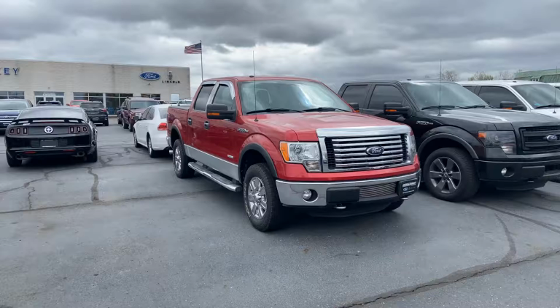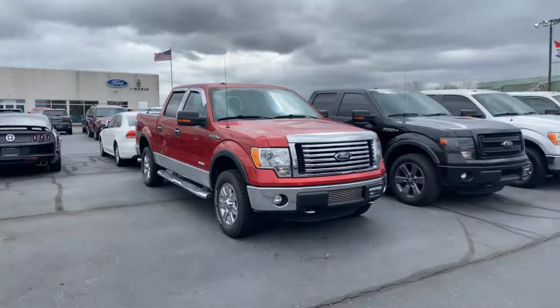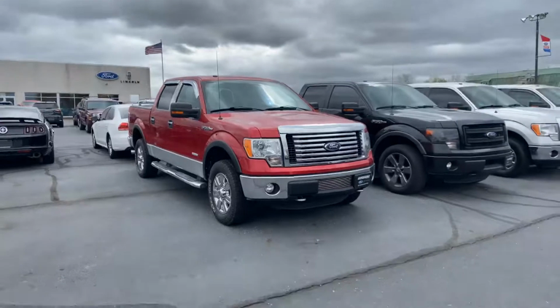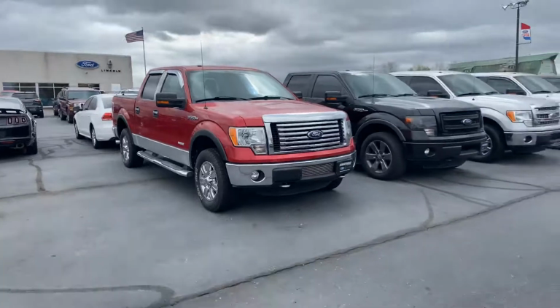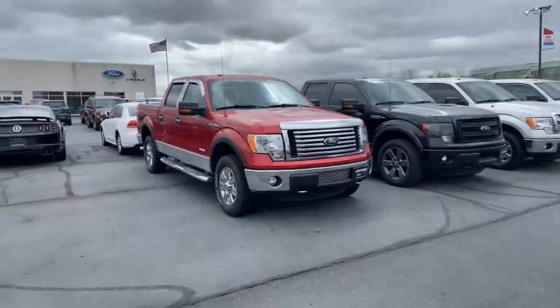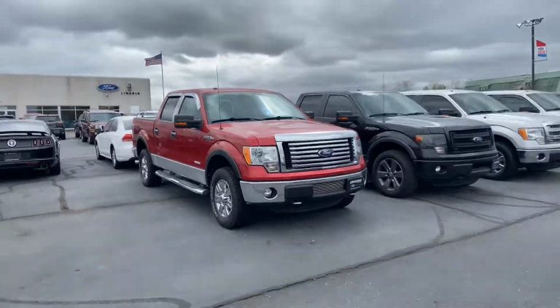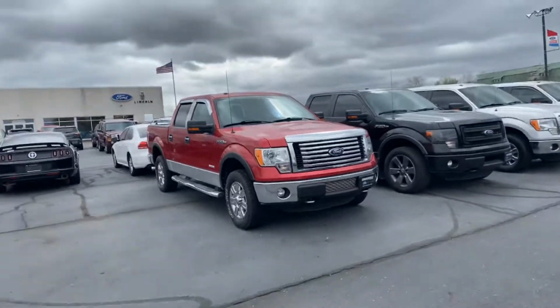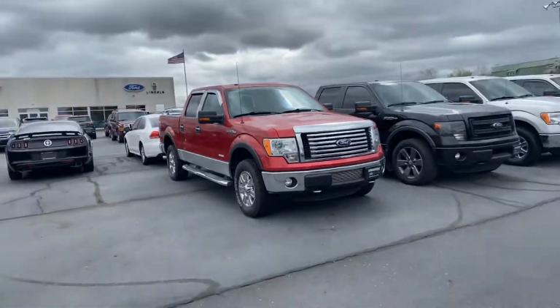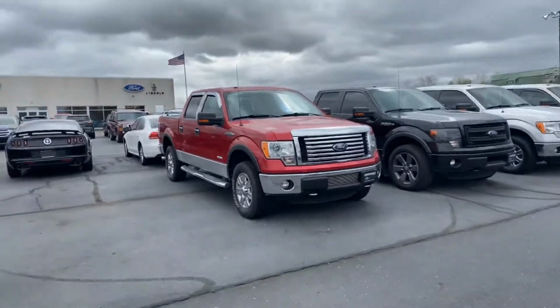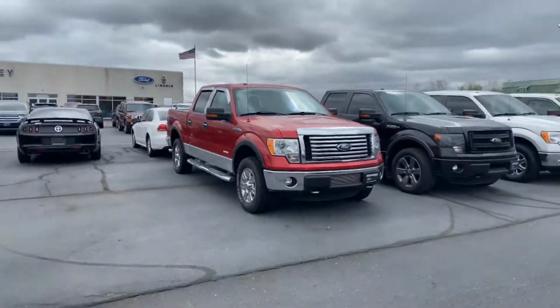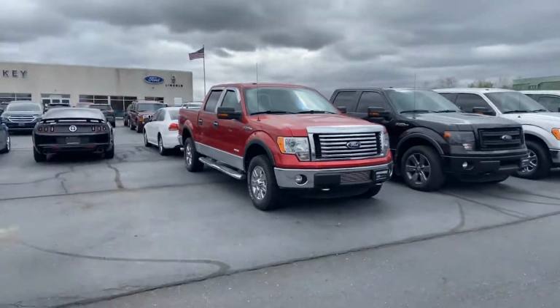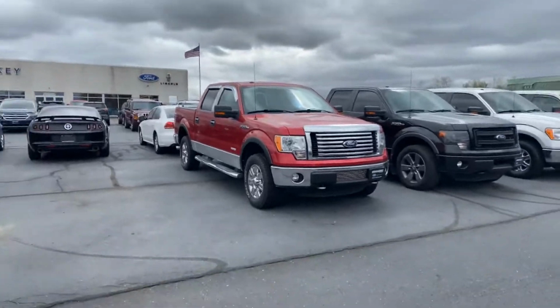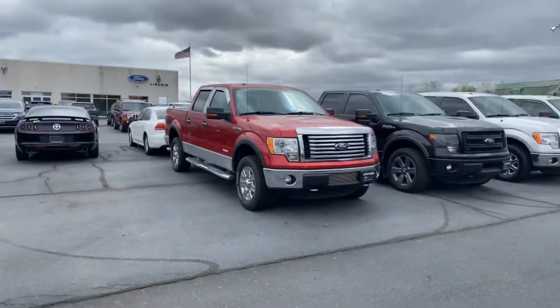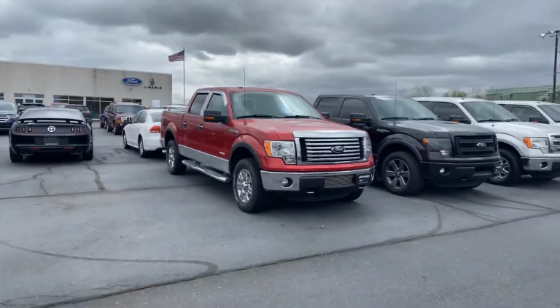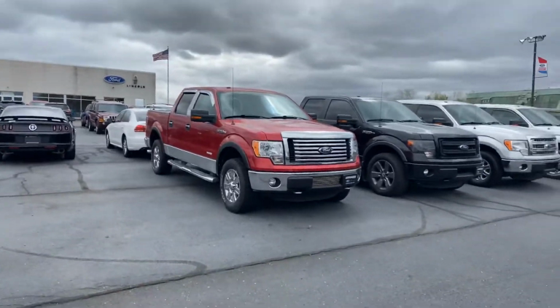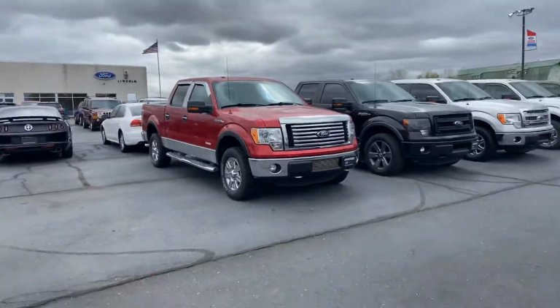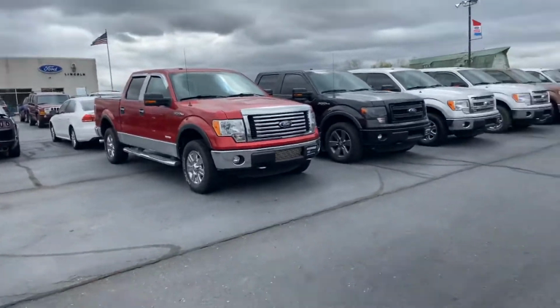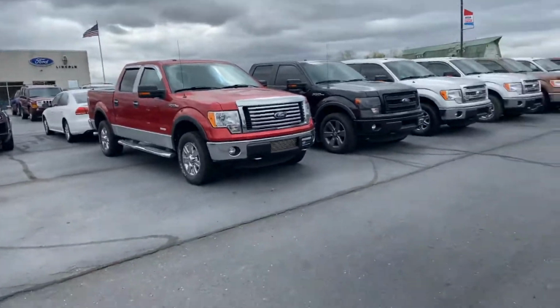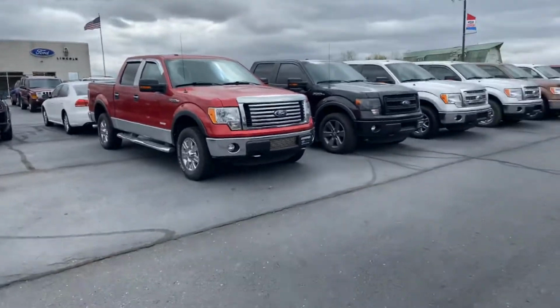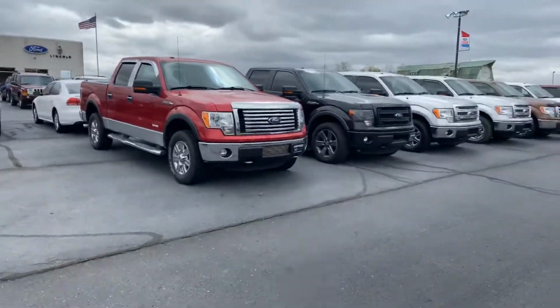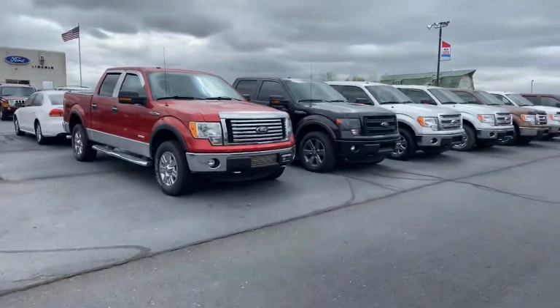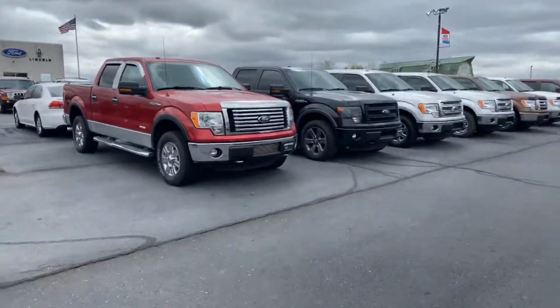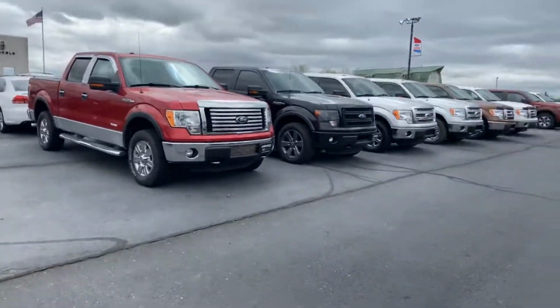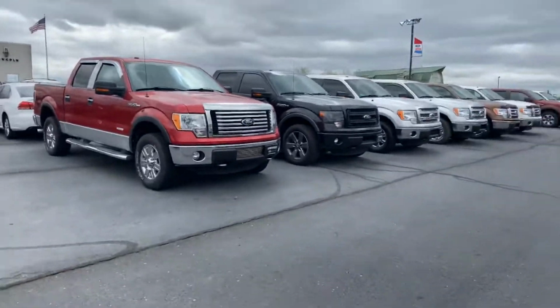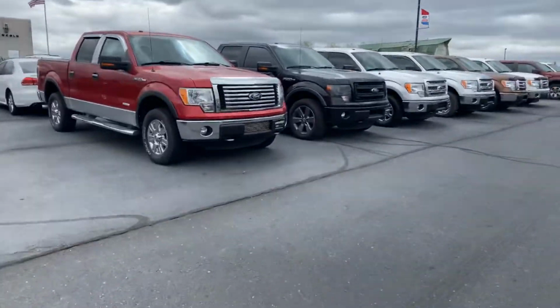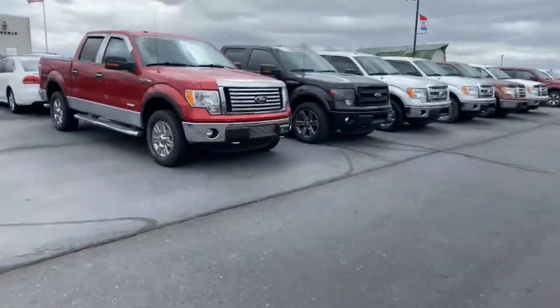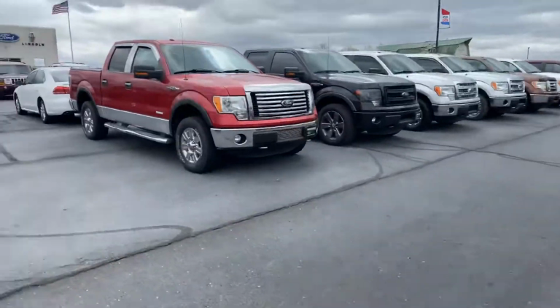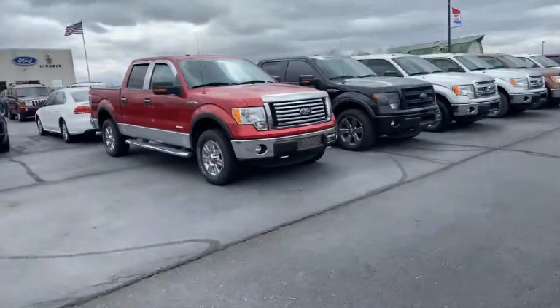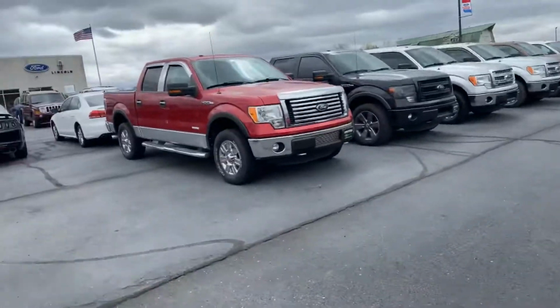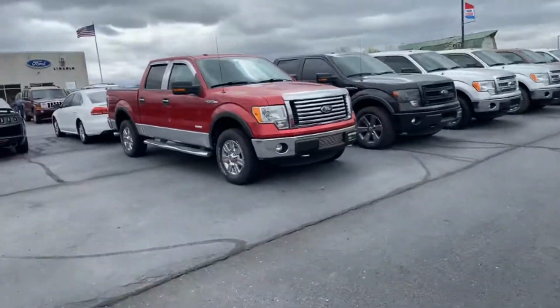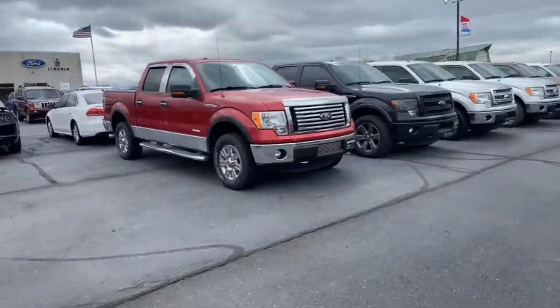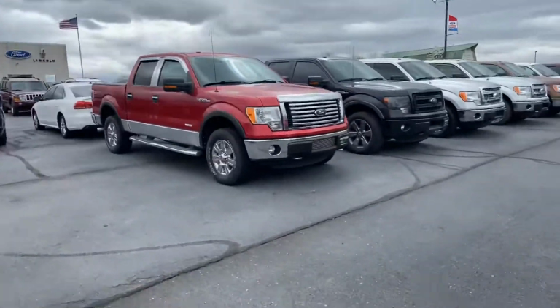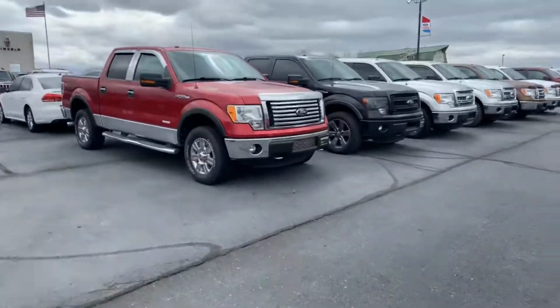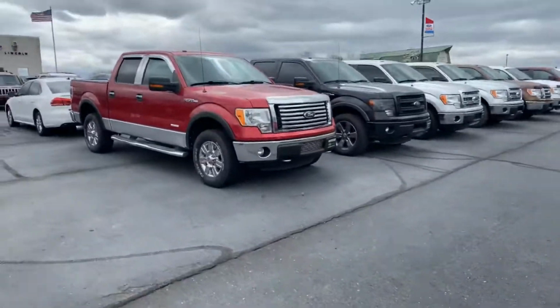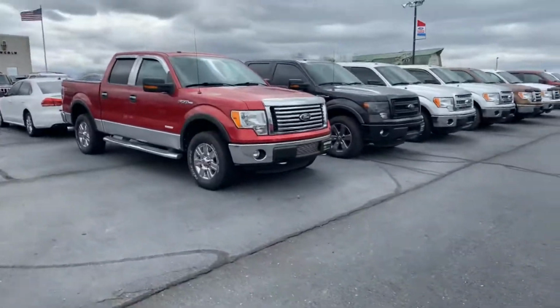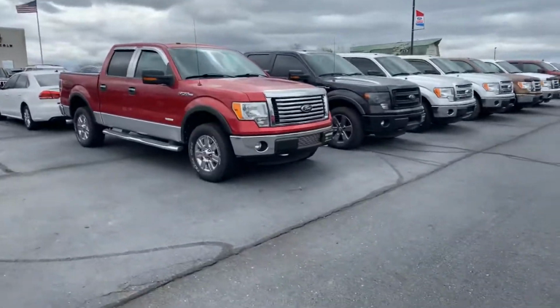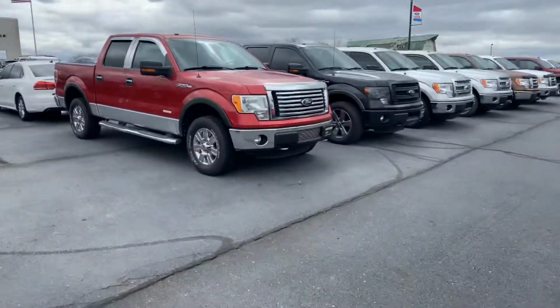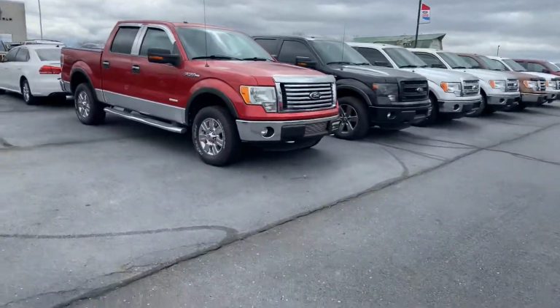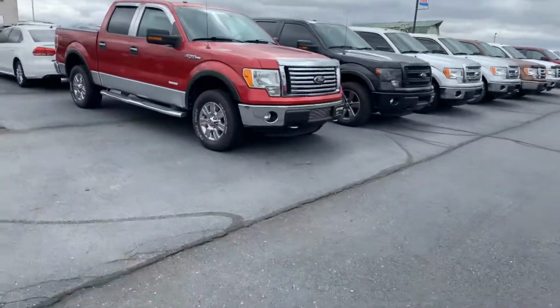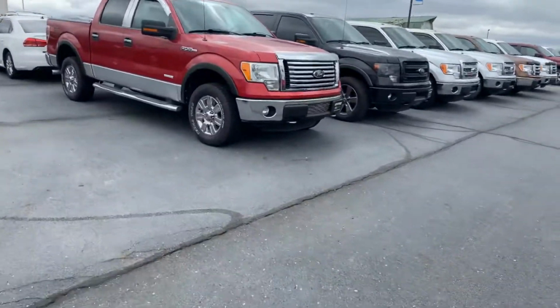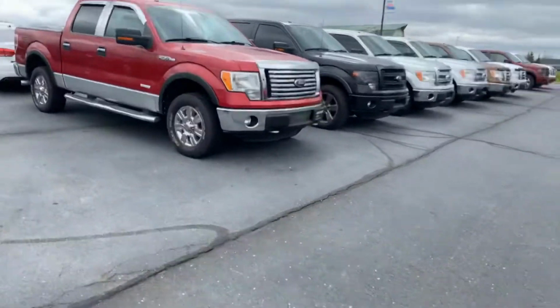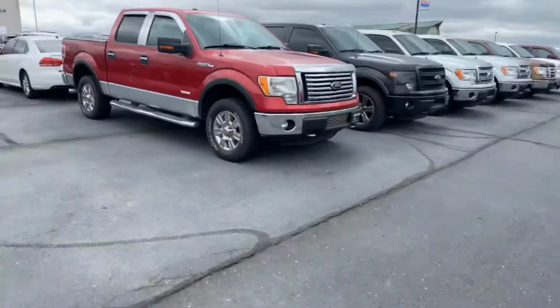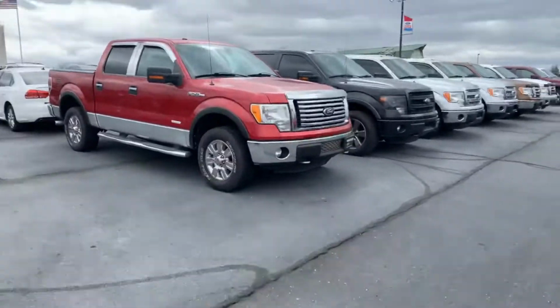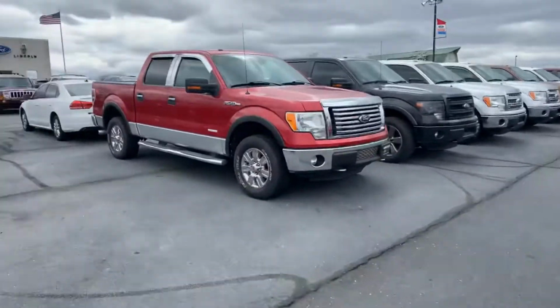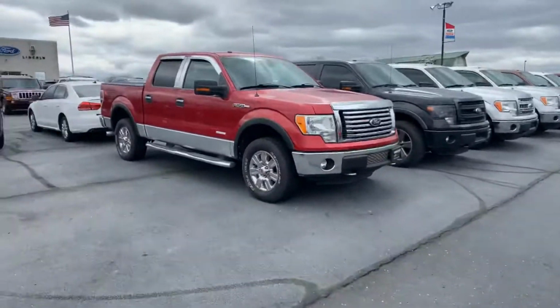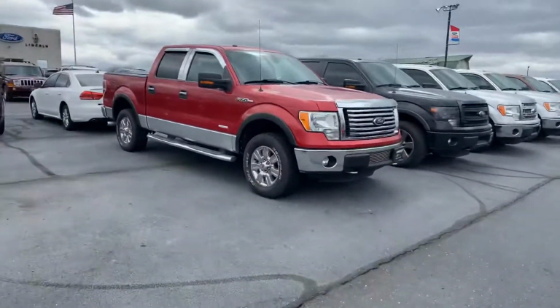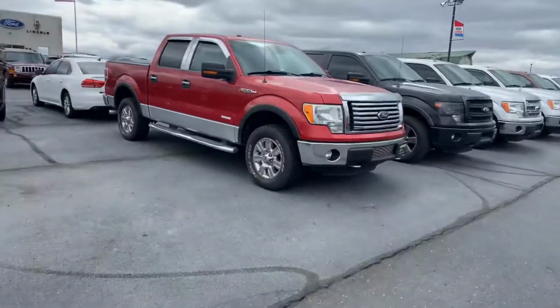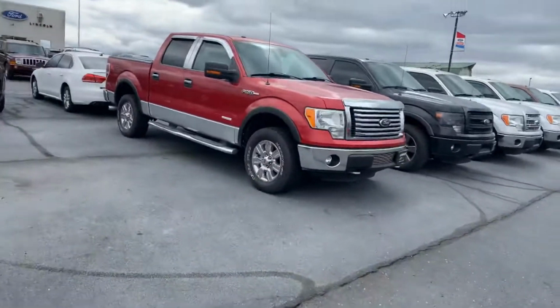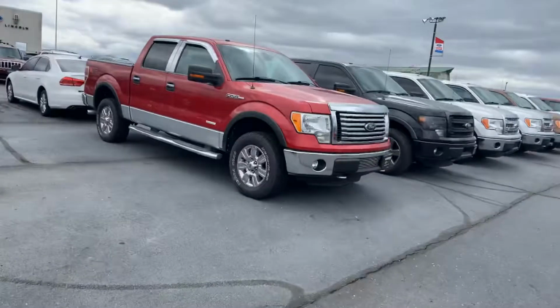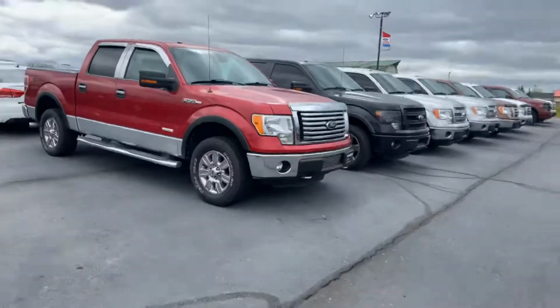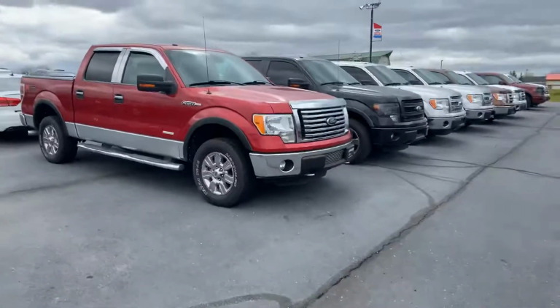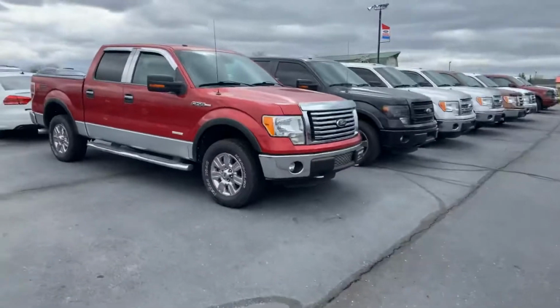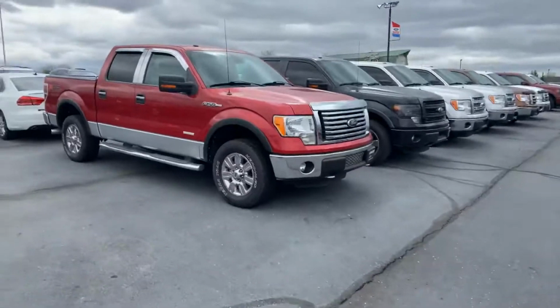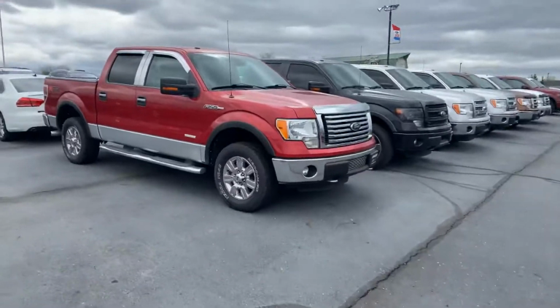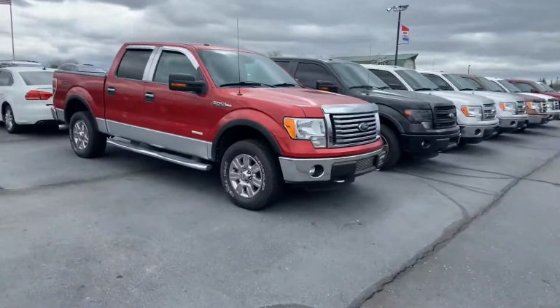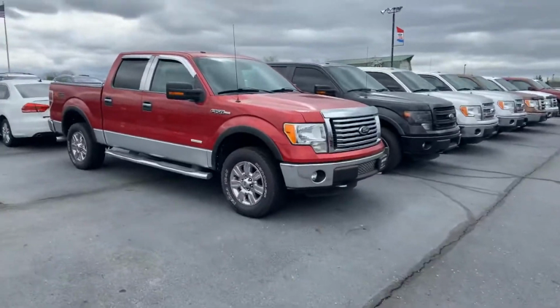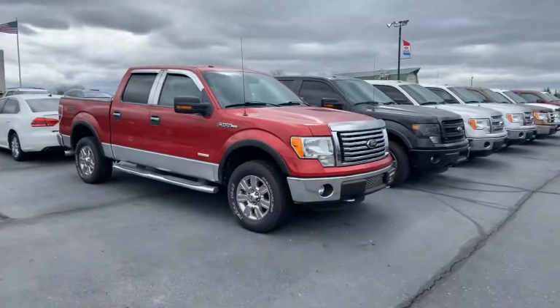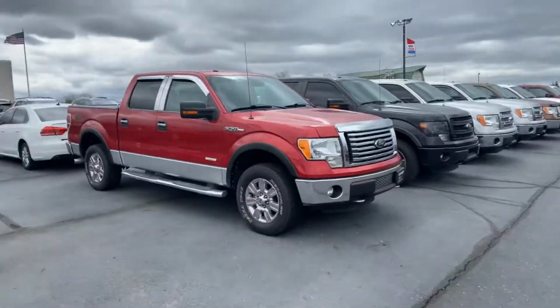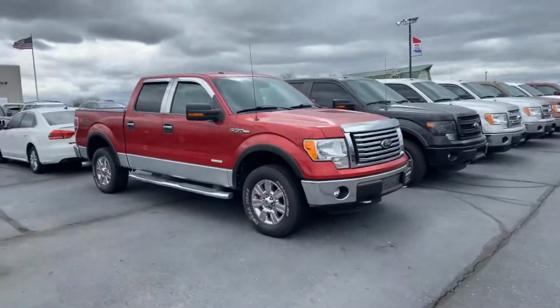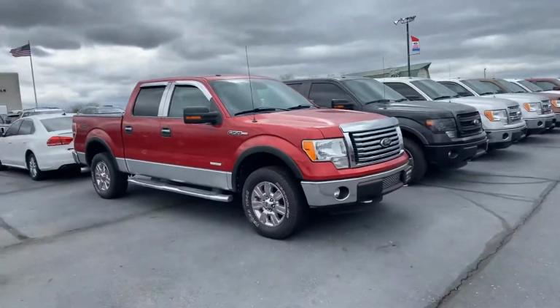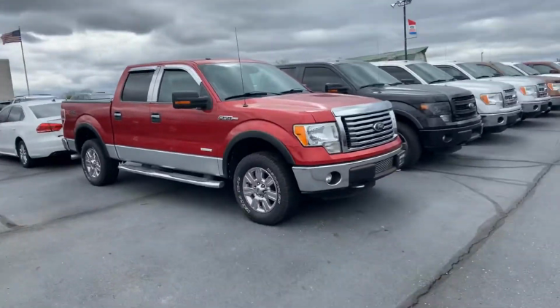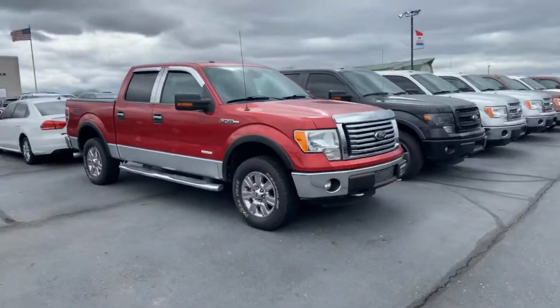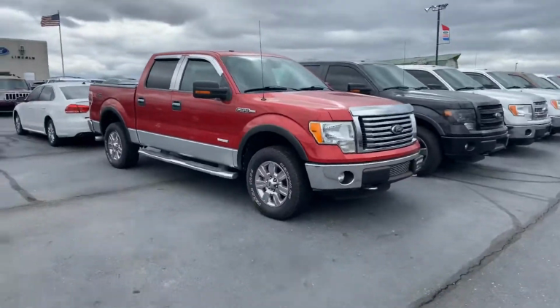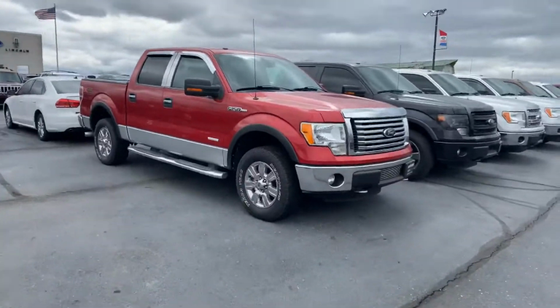Good afternoon, Tanner Vollmer here with Daryl Scherke Ford and Lincoln in Montpelier, Ohio. And in front of me I have our 2012 Ford F-150.